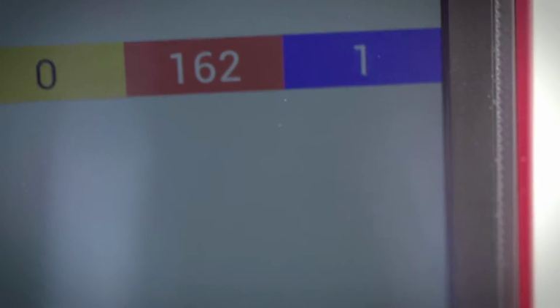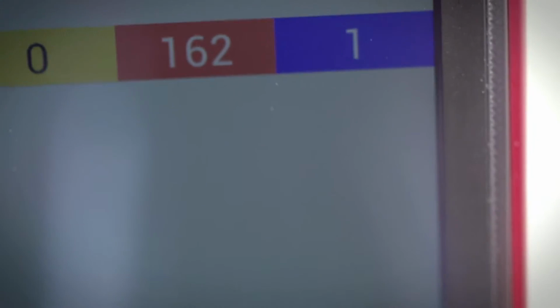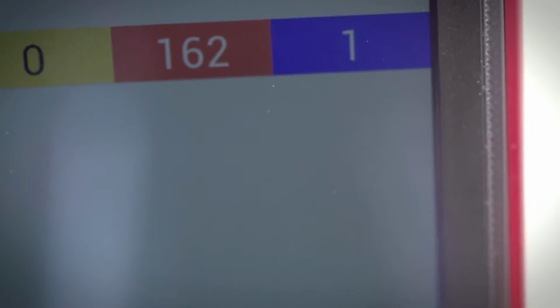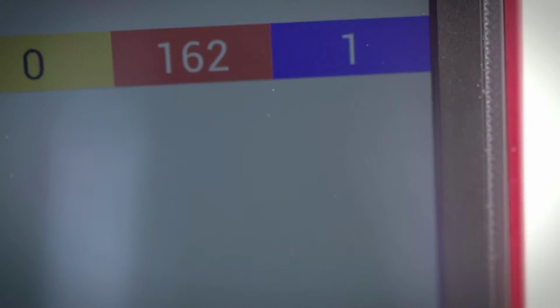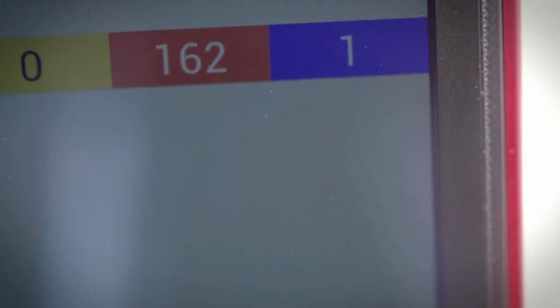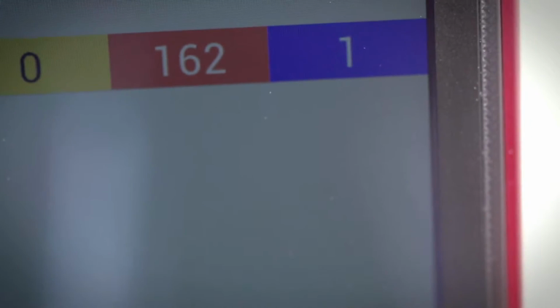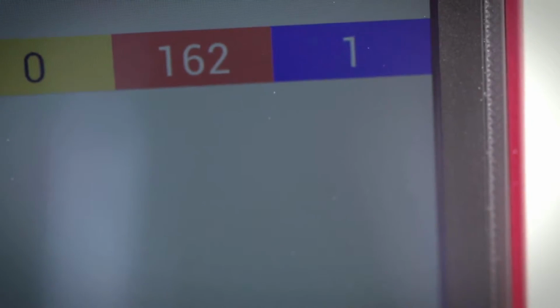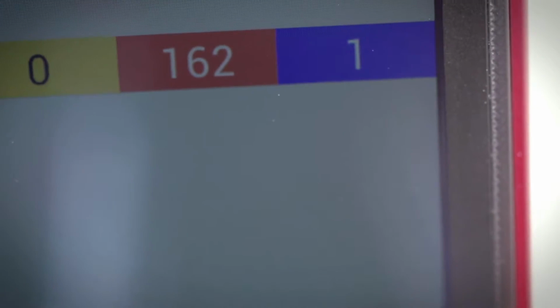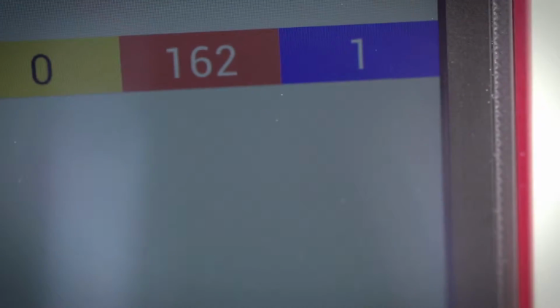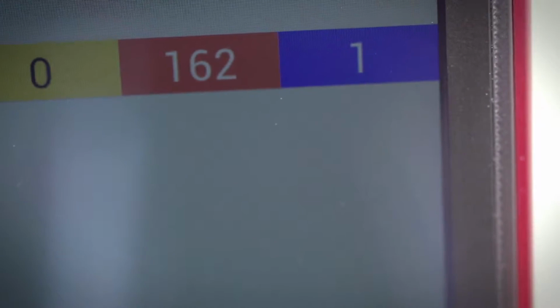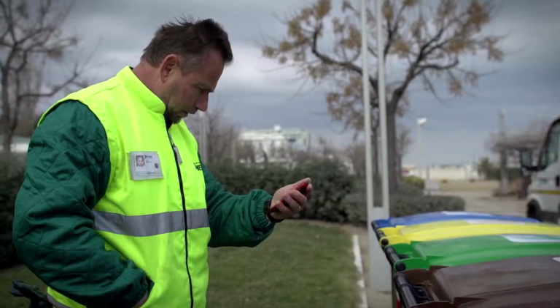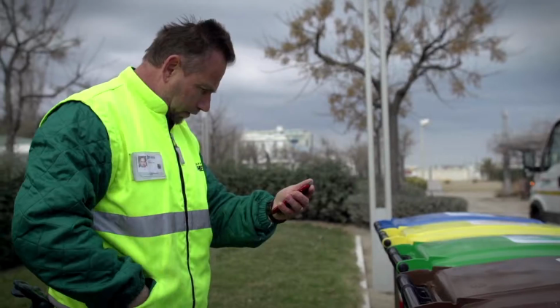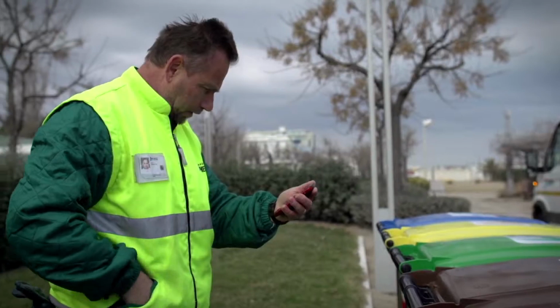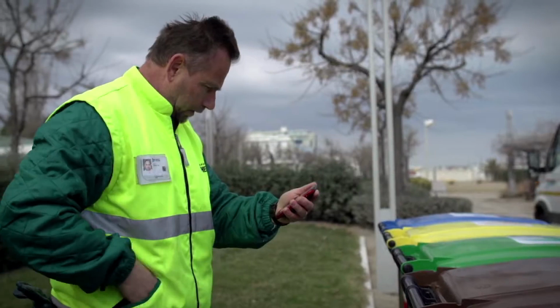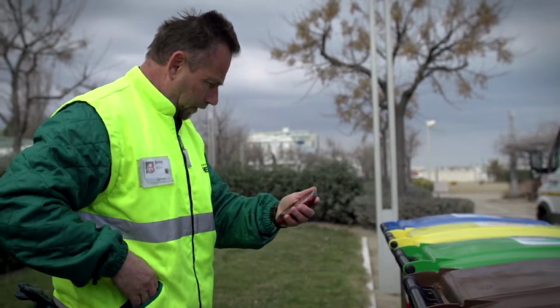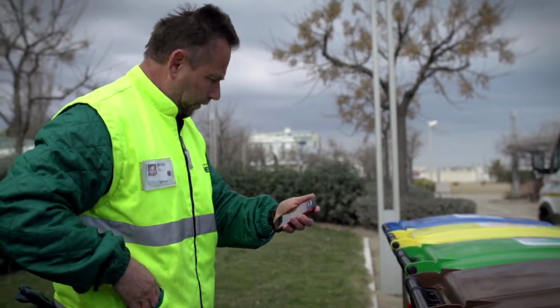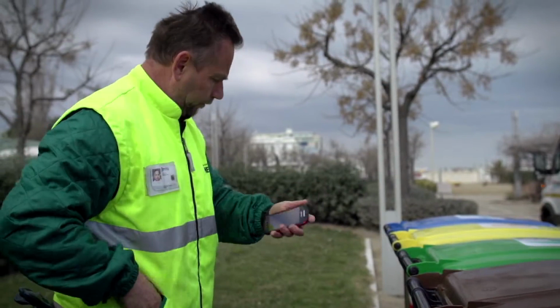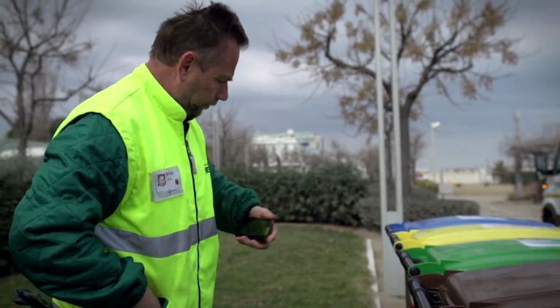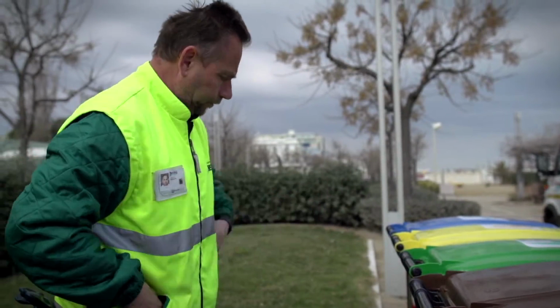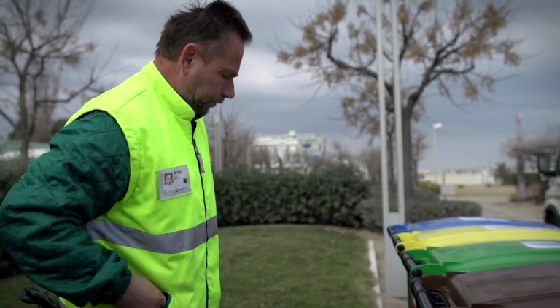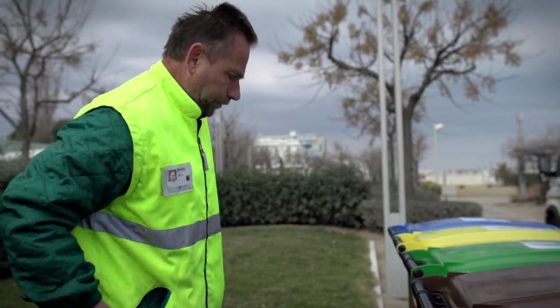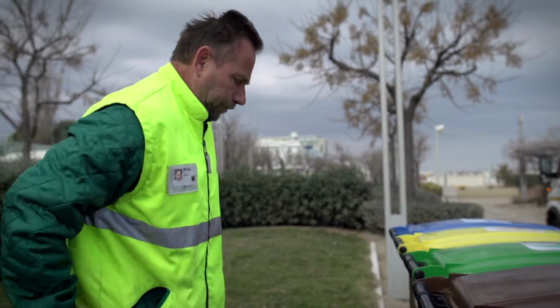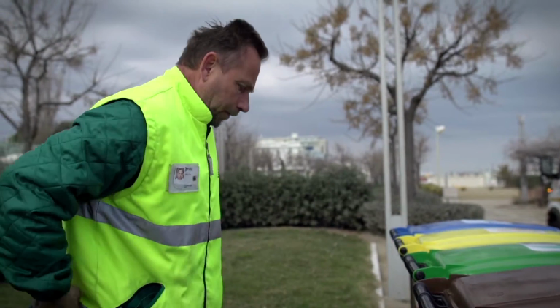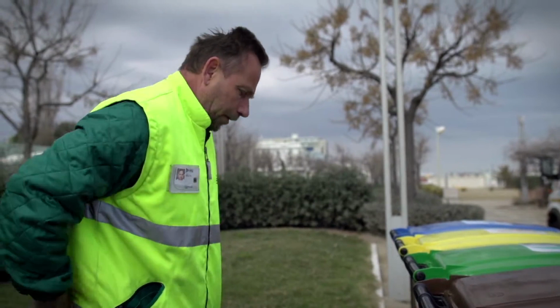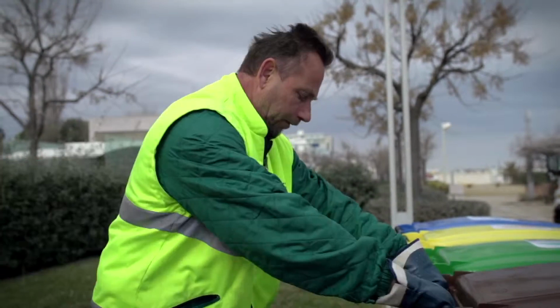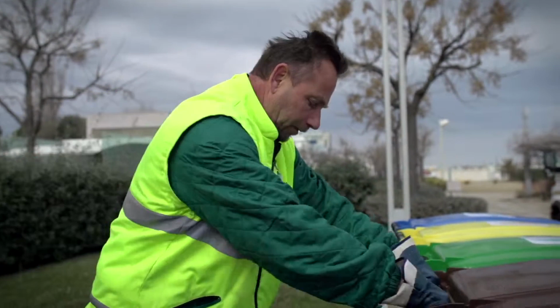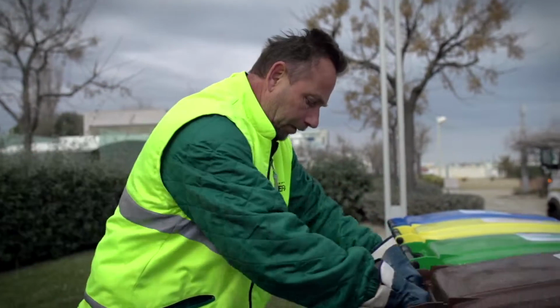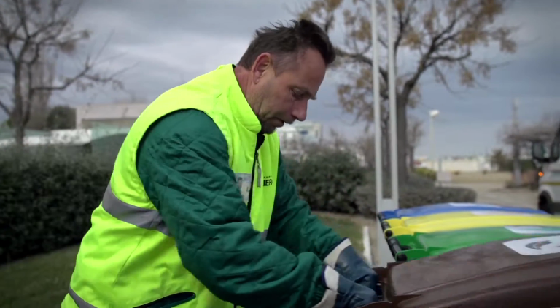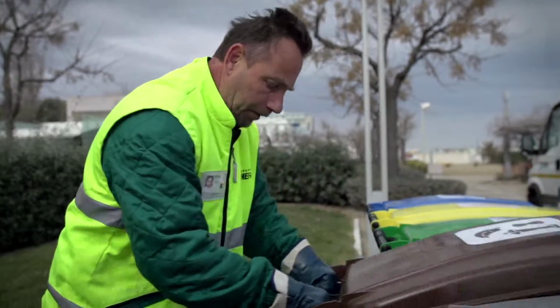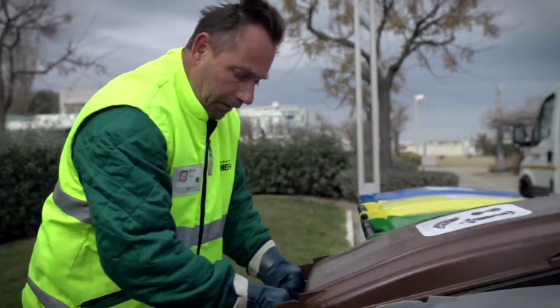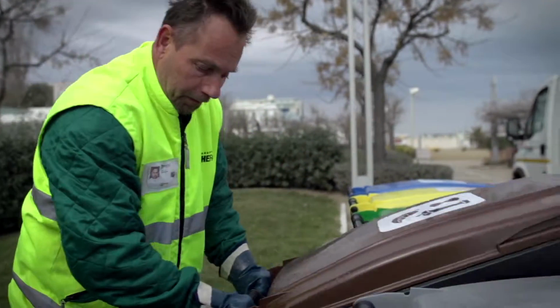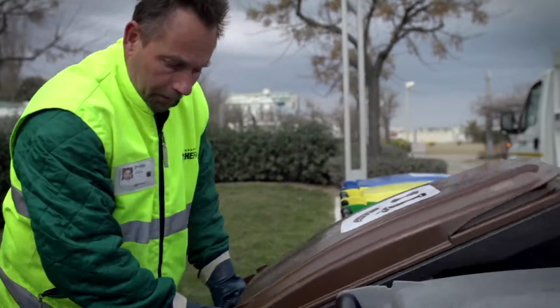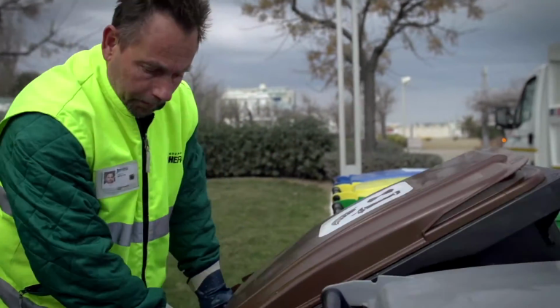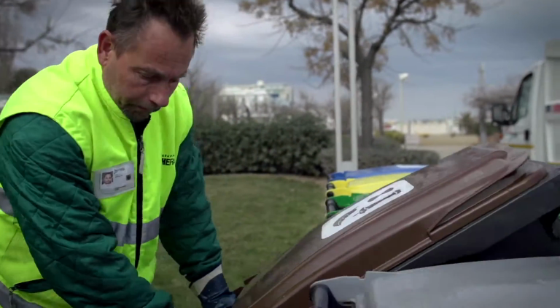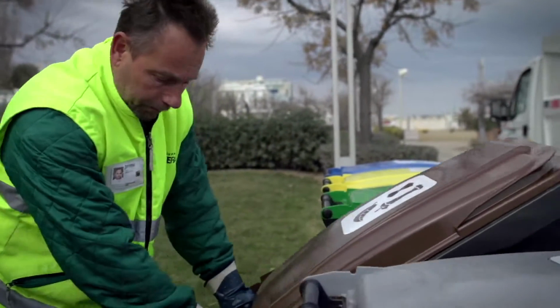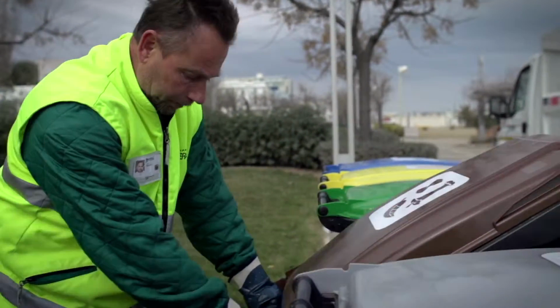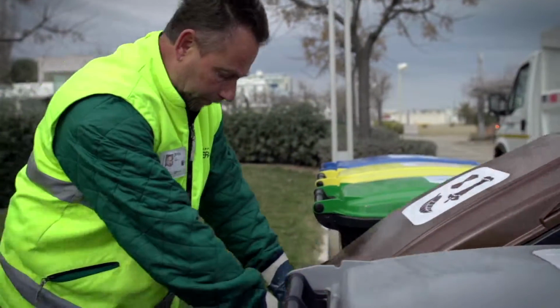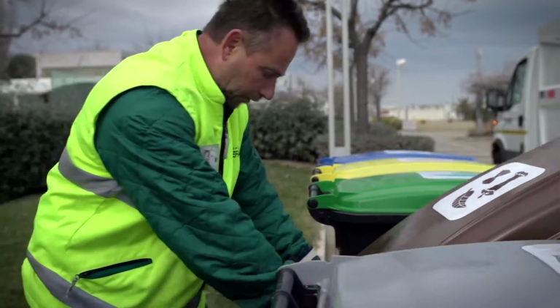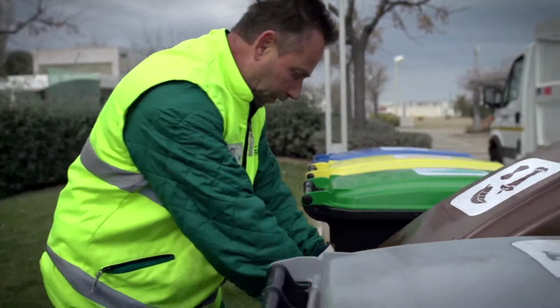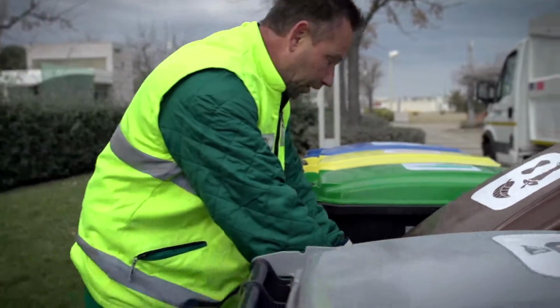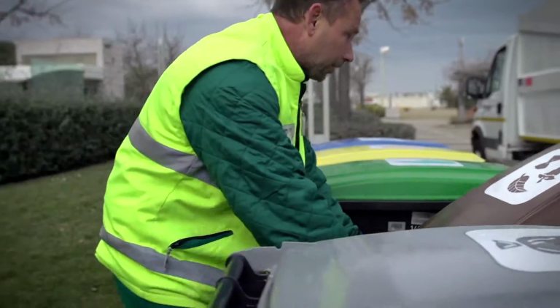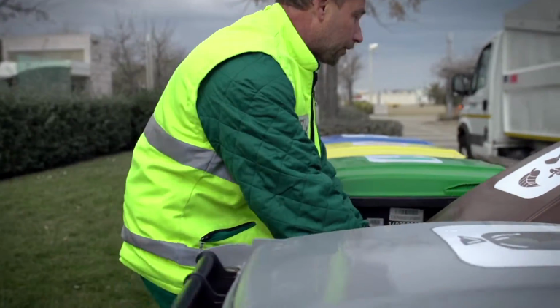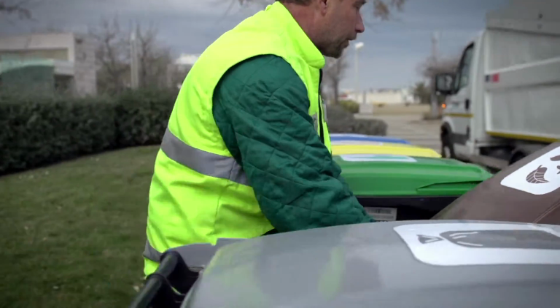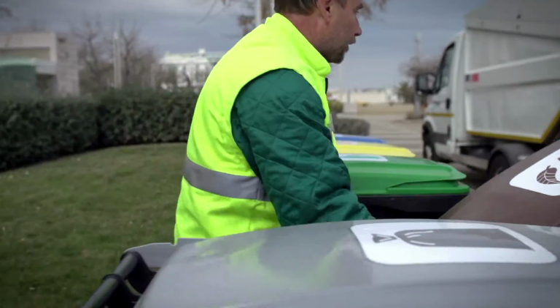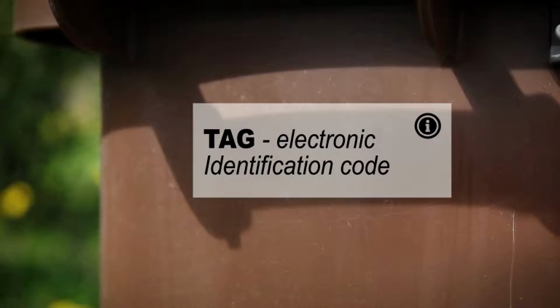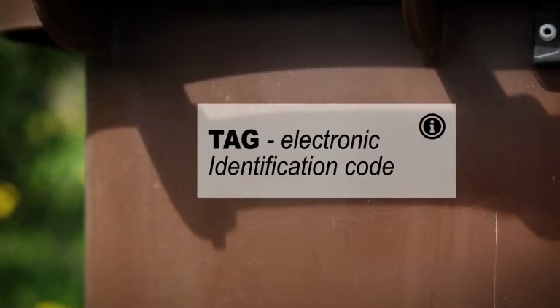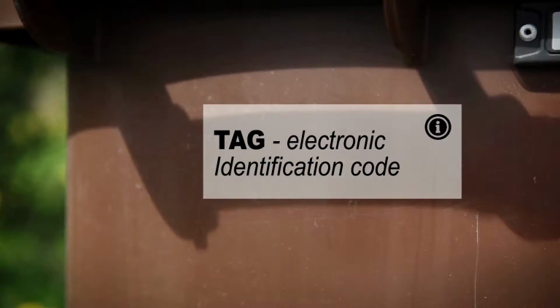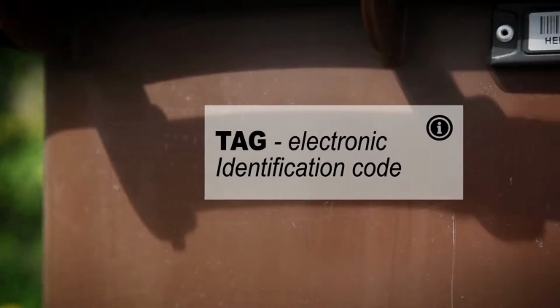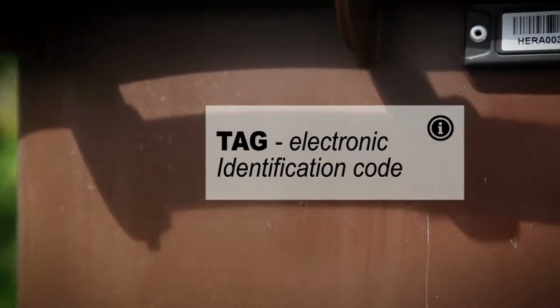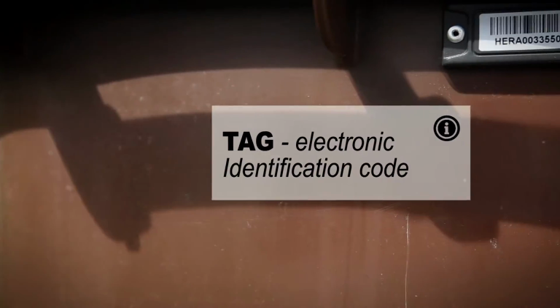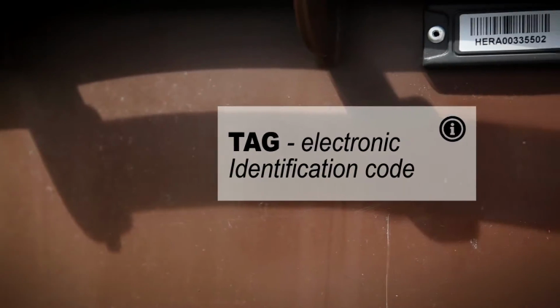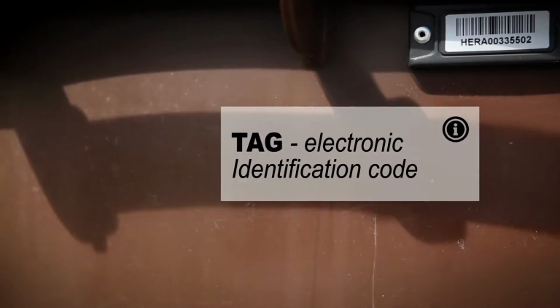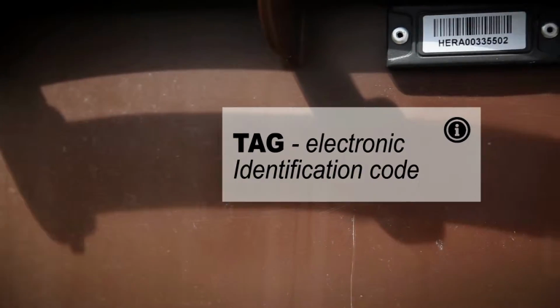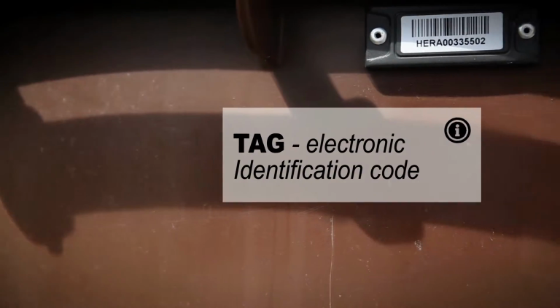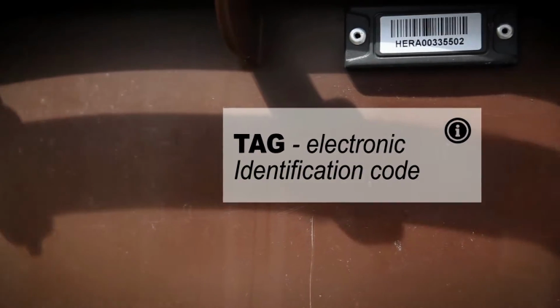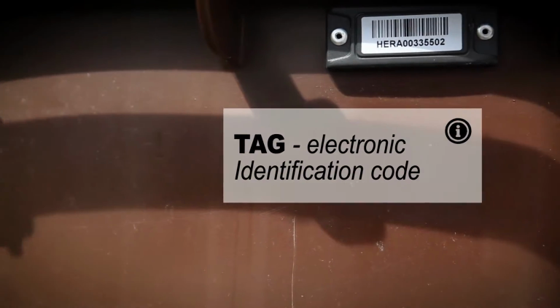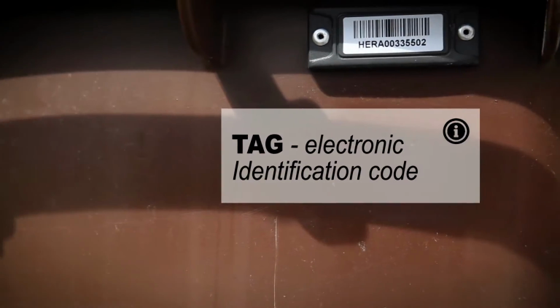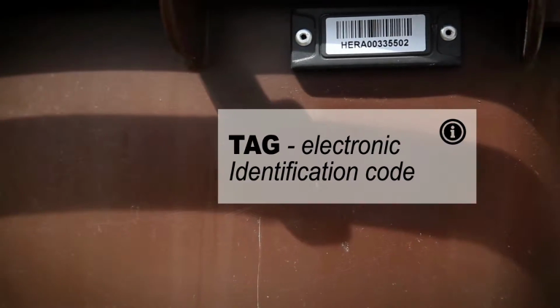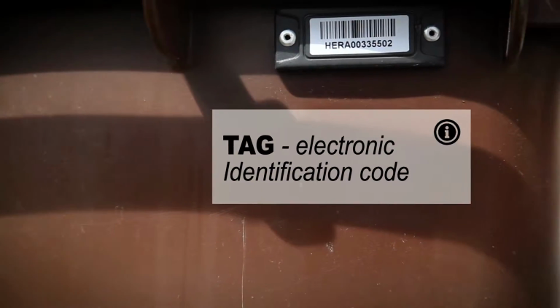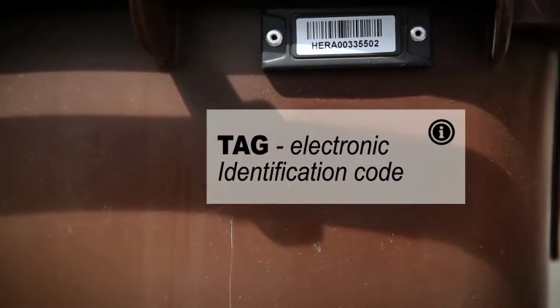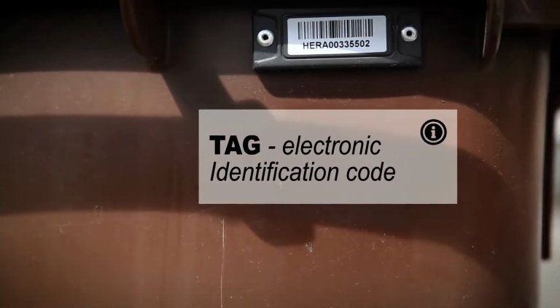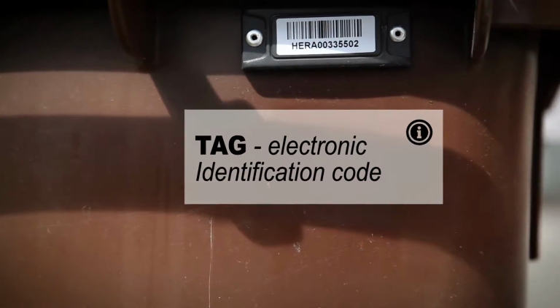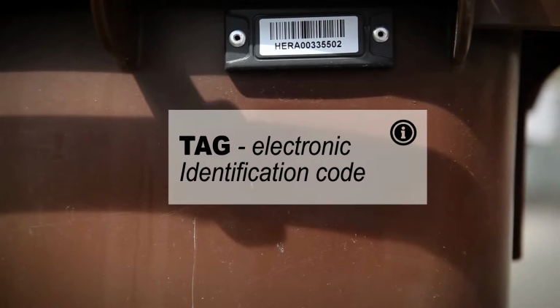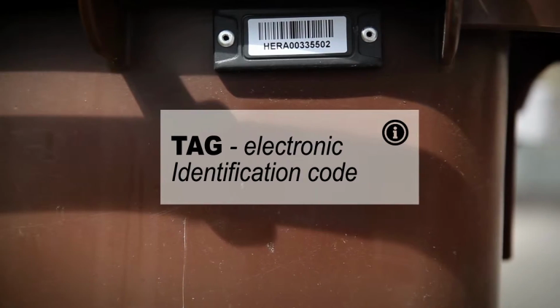To enable these features, a TAG — which is an electronic identification code — has been installed on all waste containers.